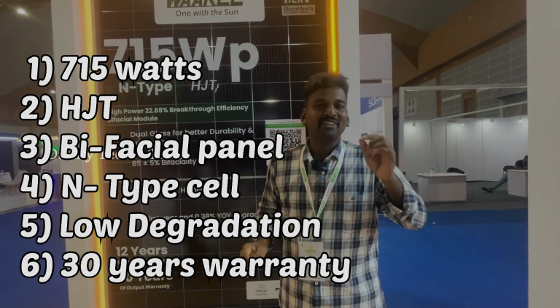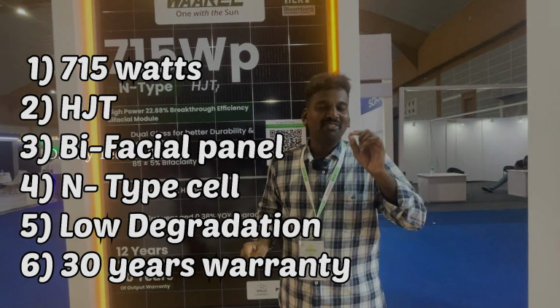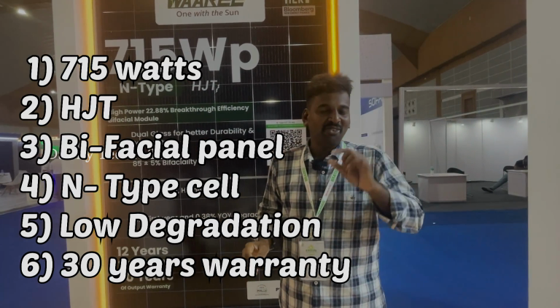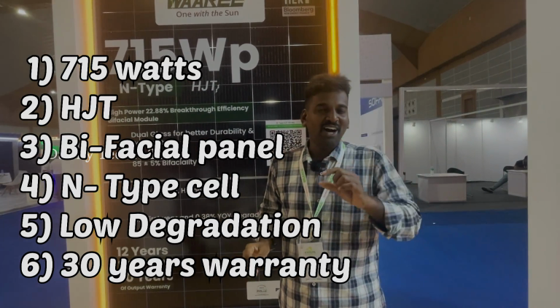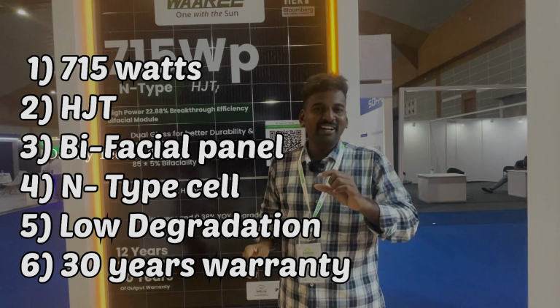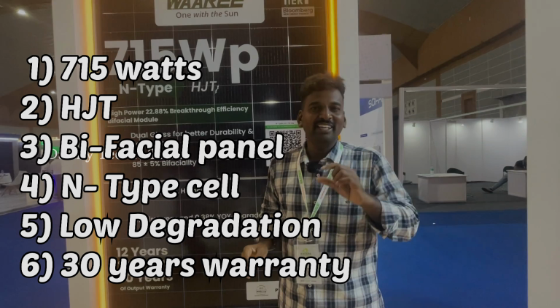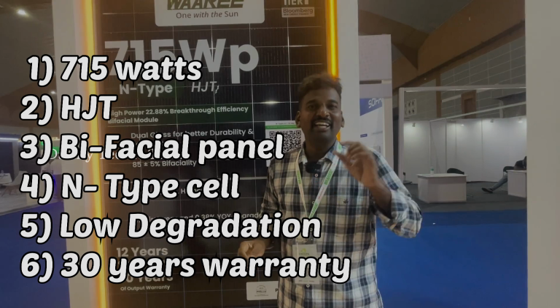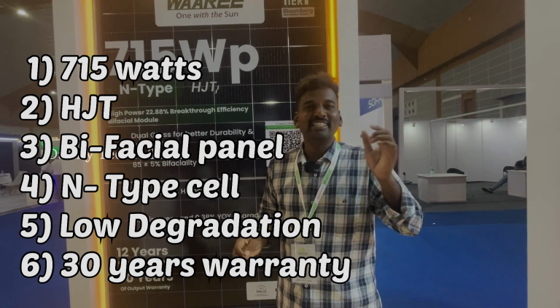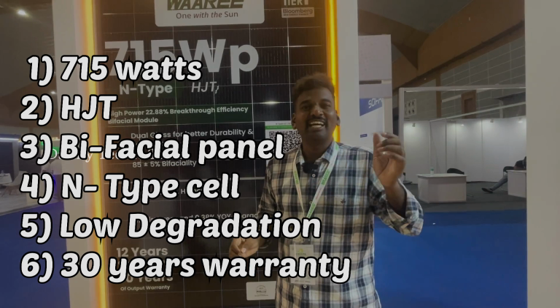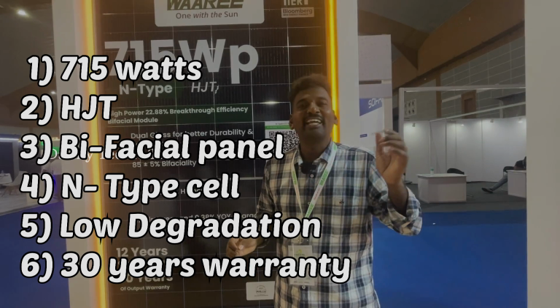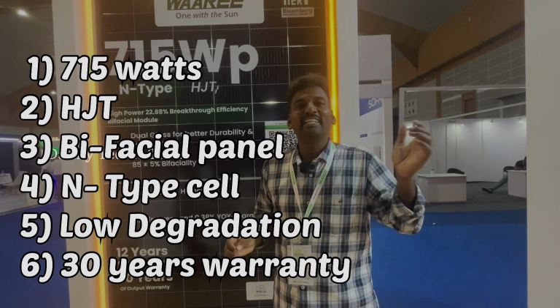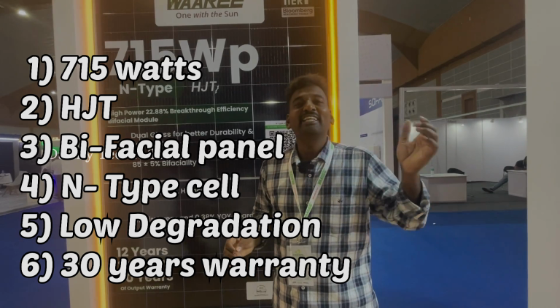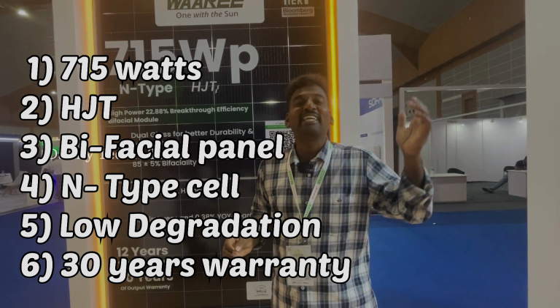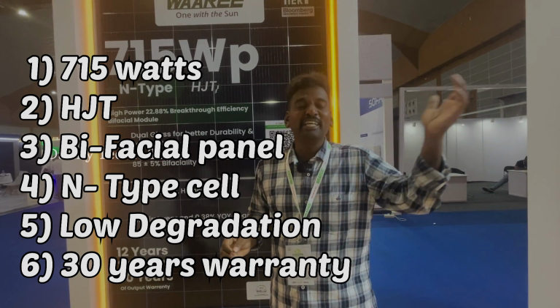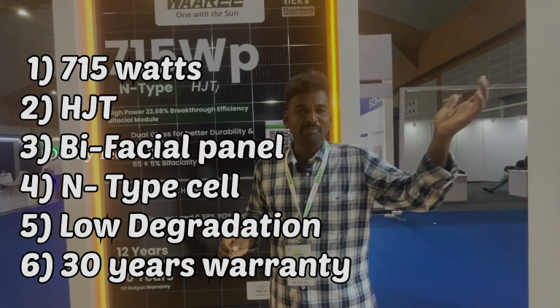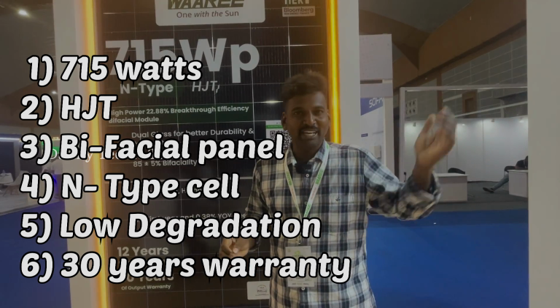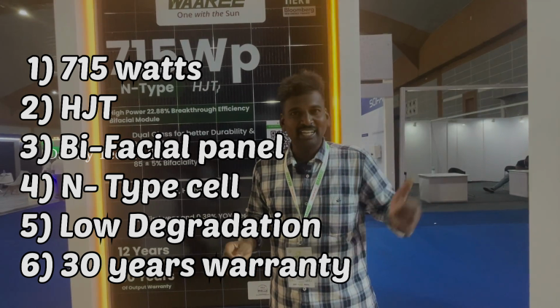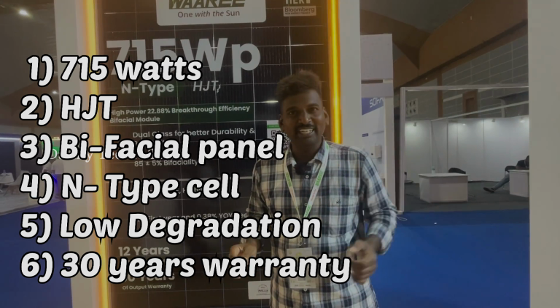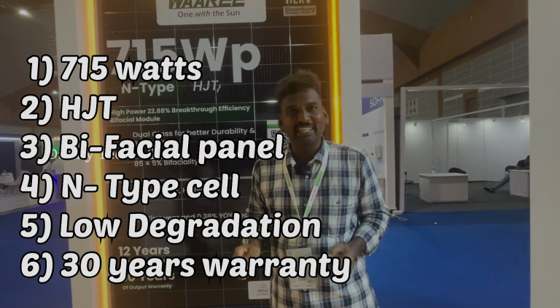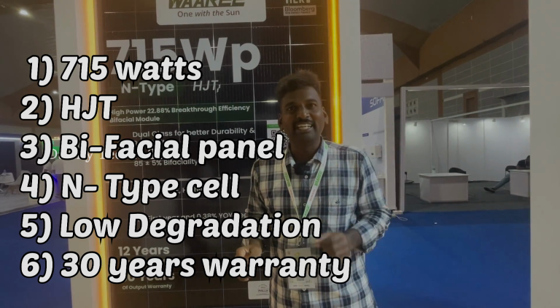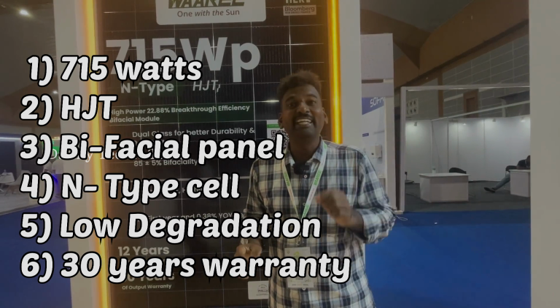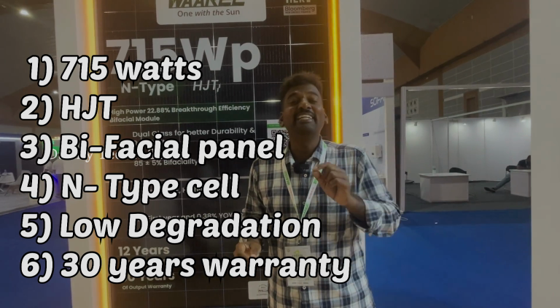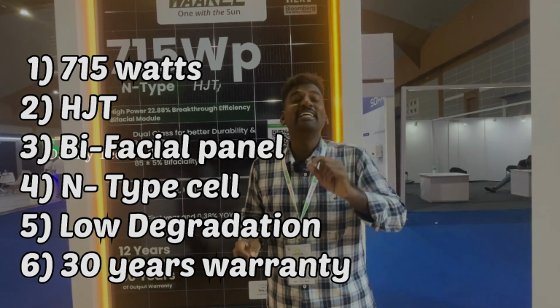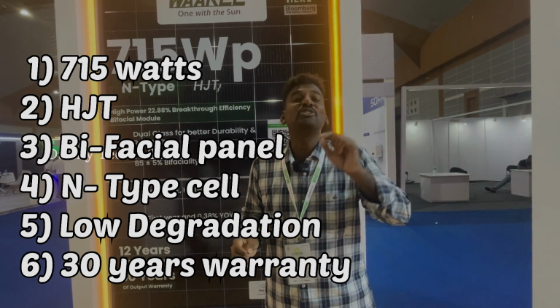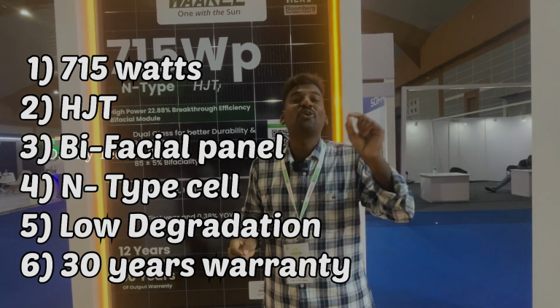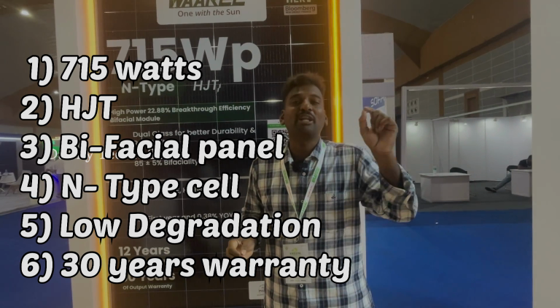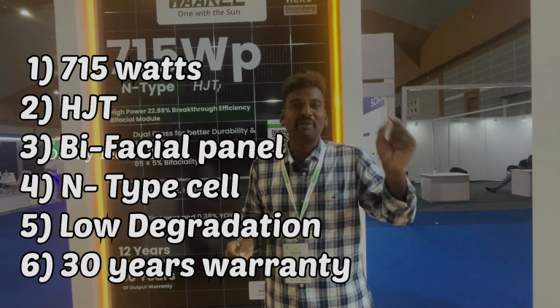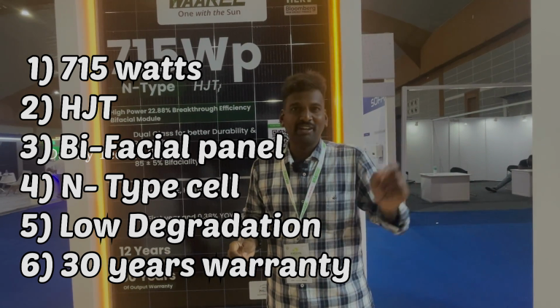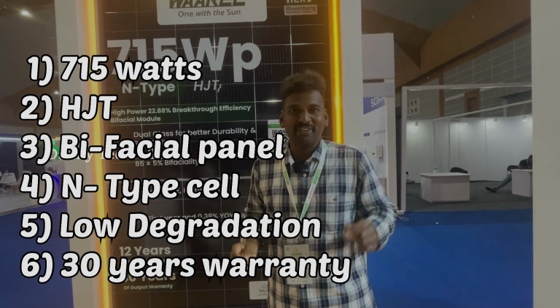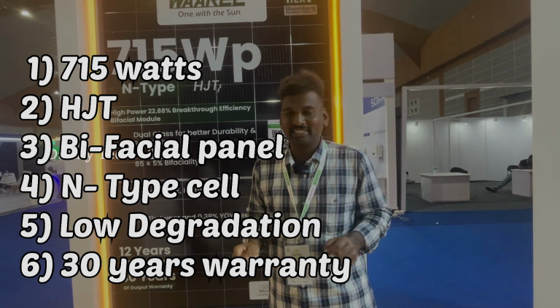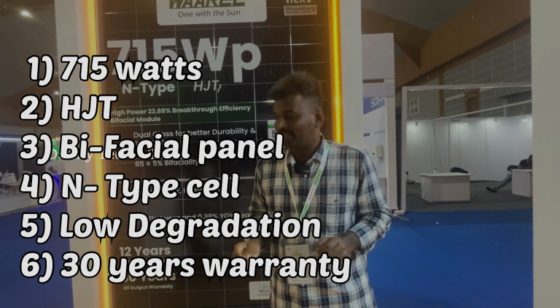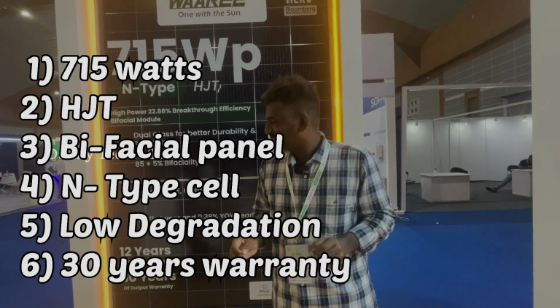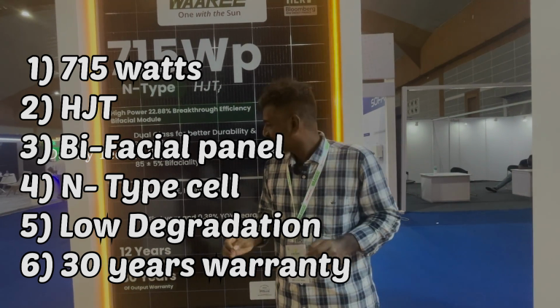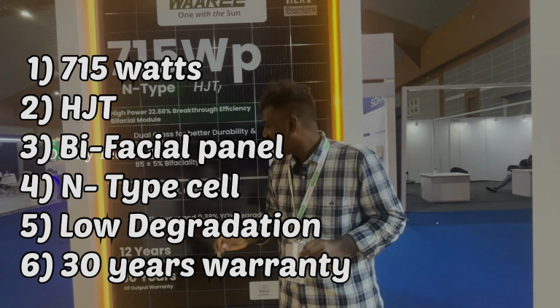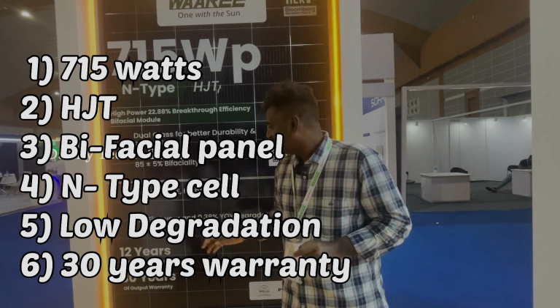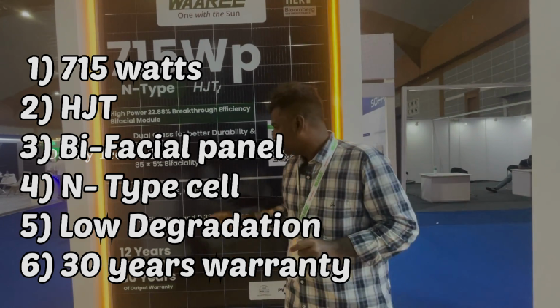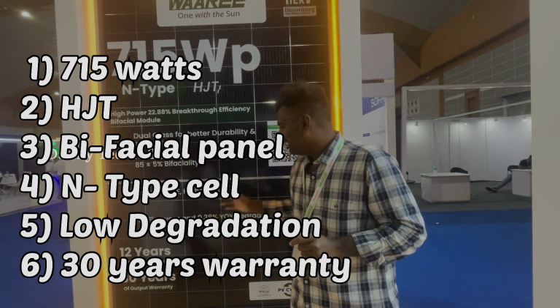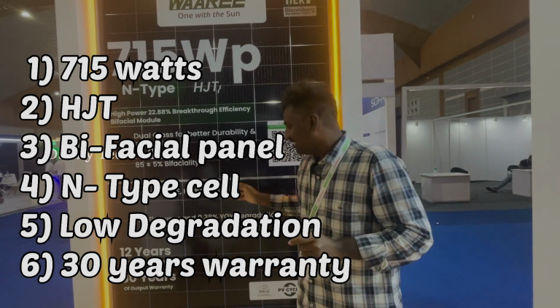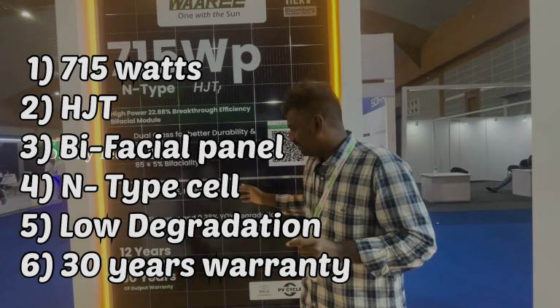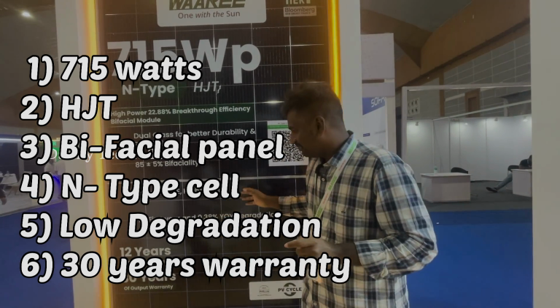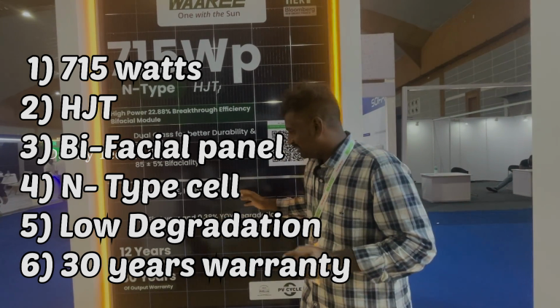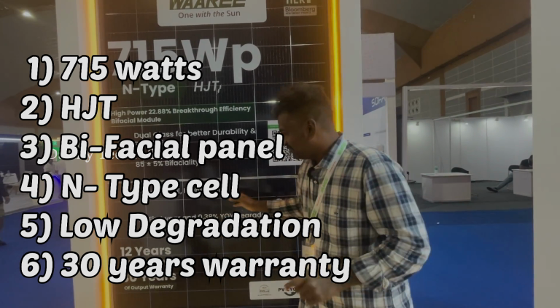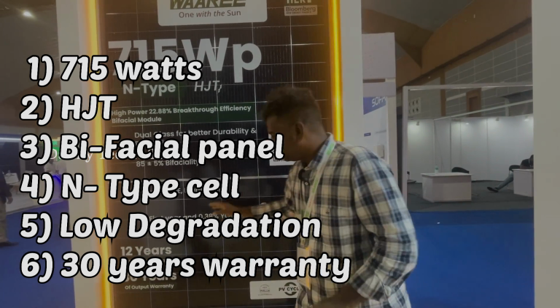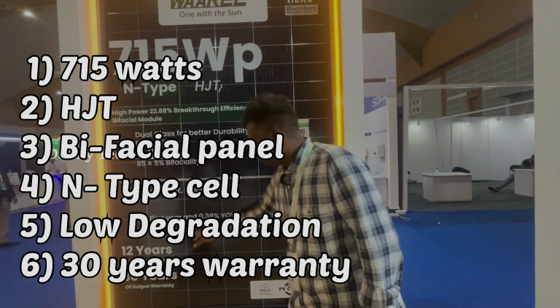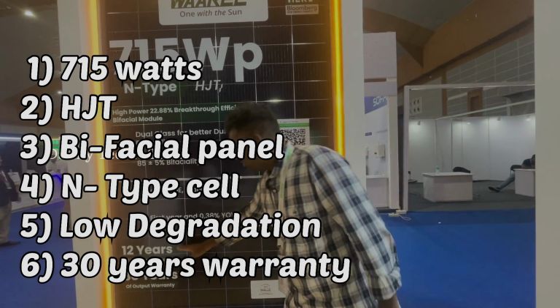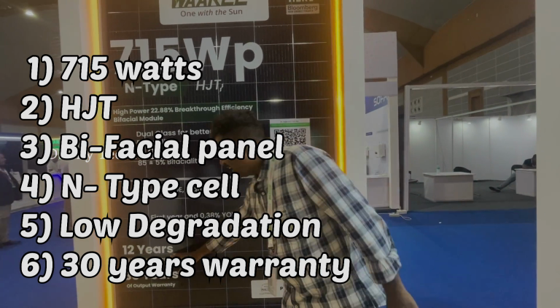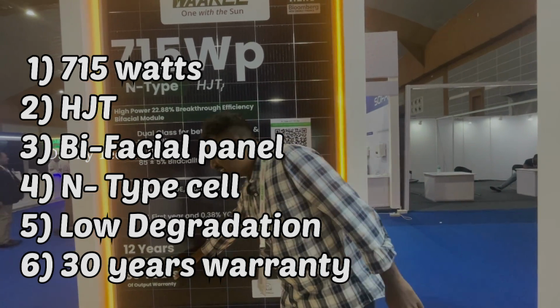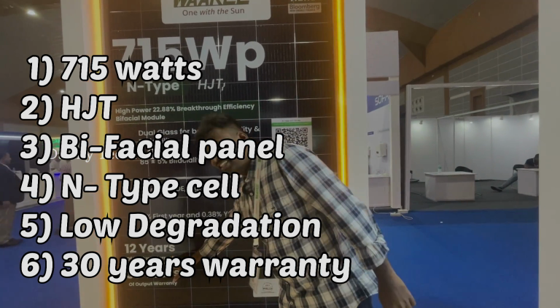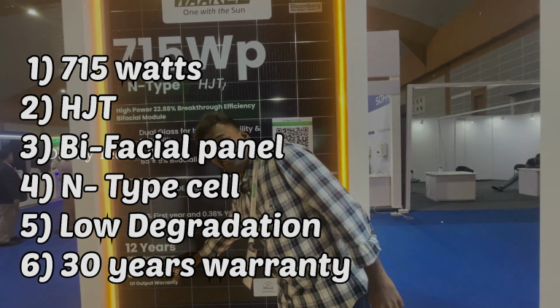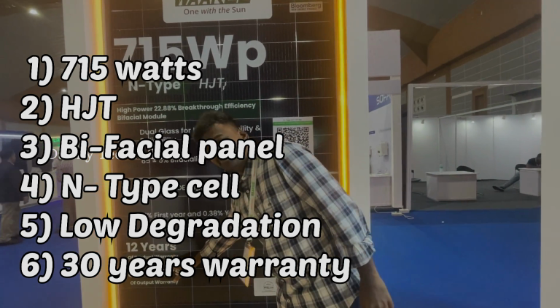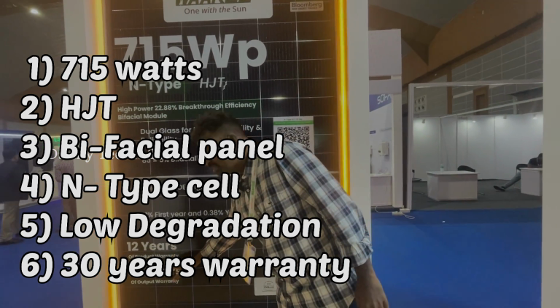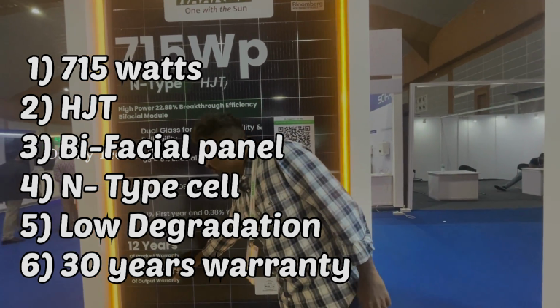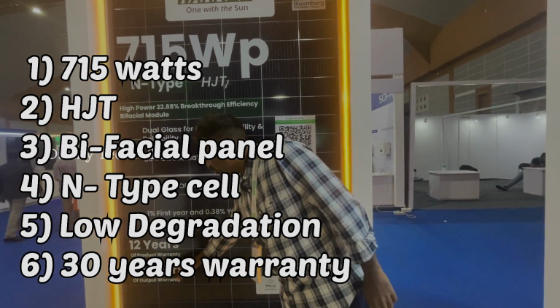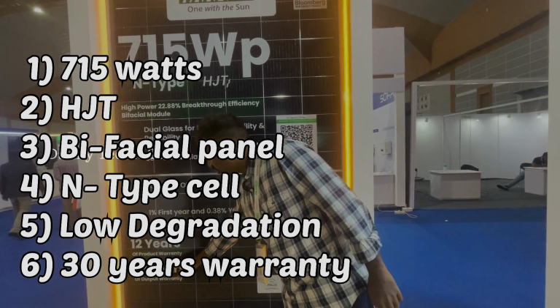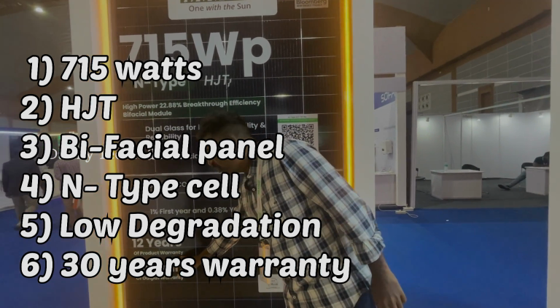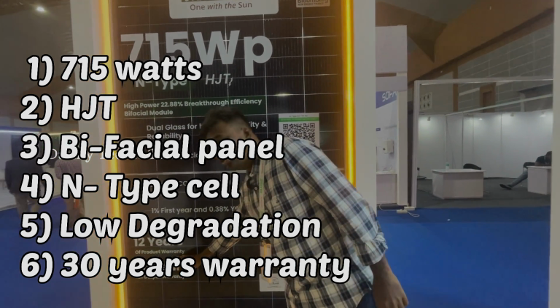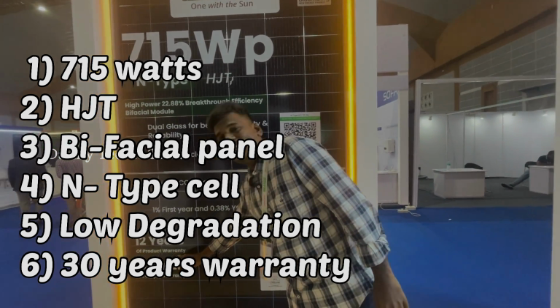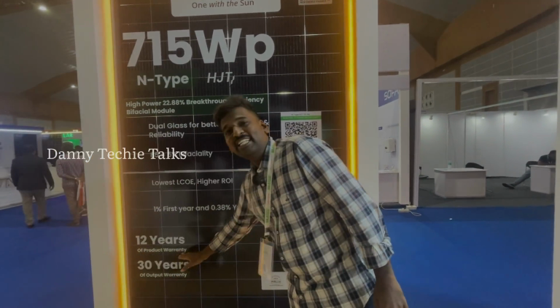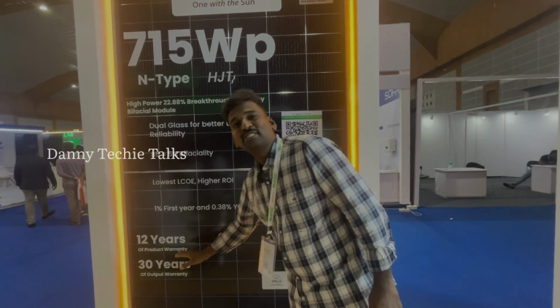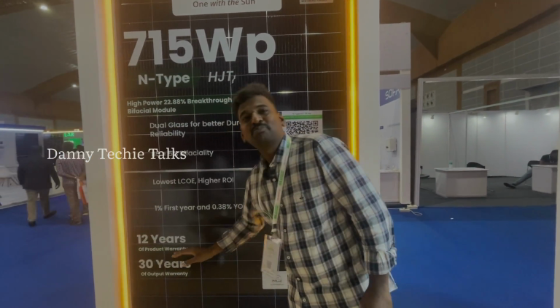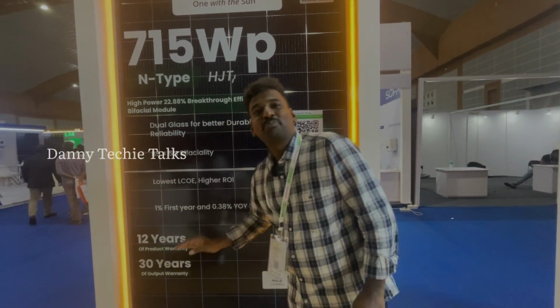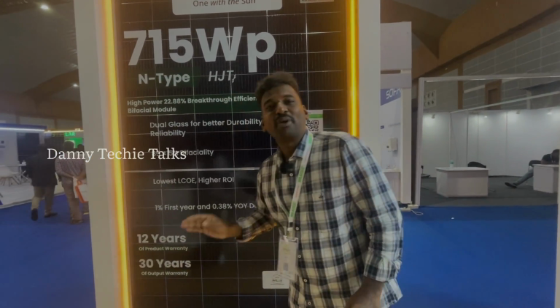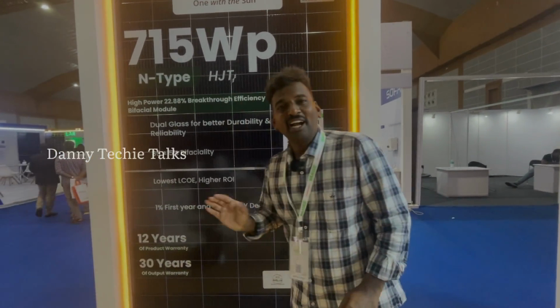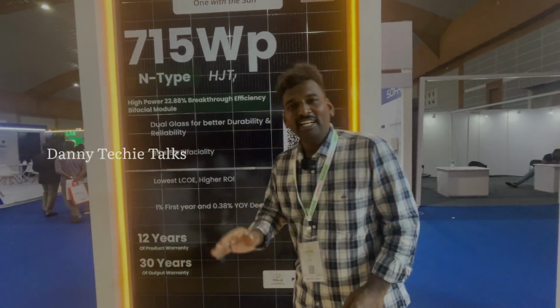That is why Waaree is the kingmaker in Indian solar manufacturing. This panel comes with a 12-year product warranty.